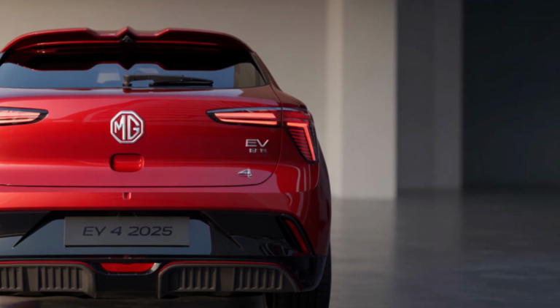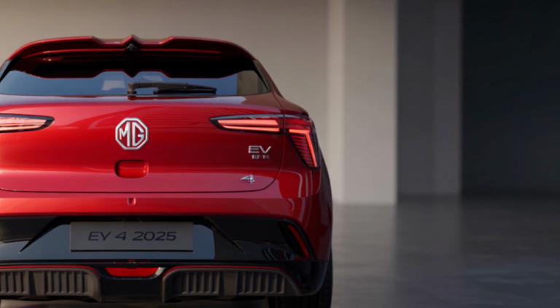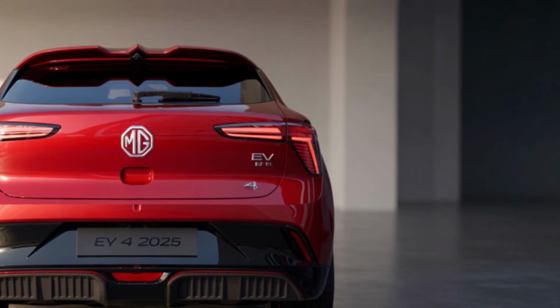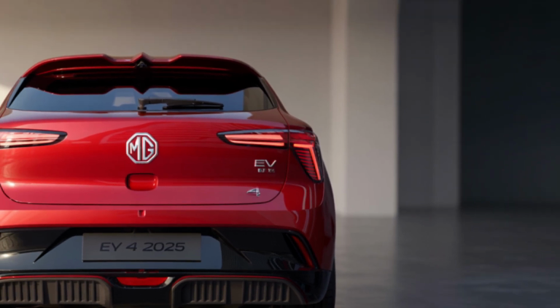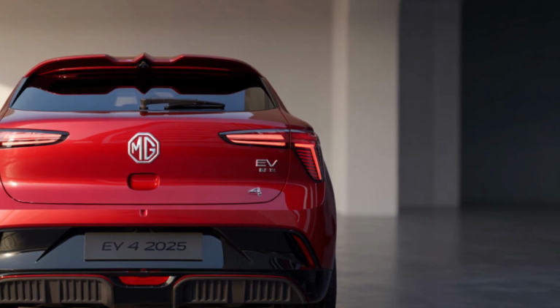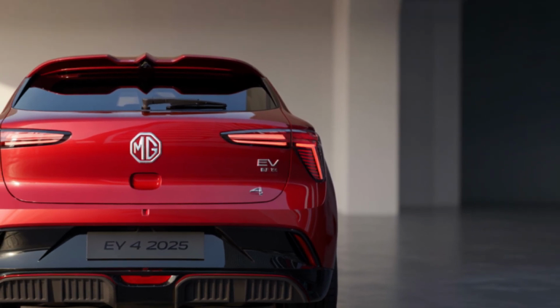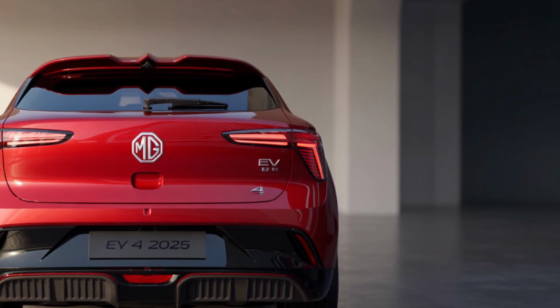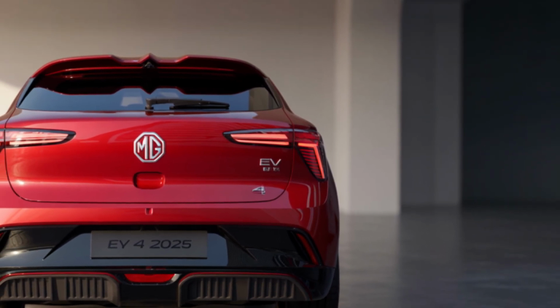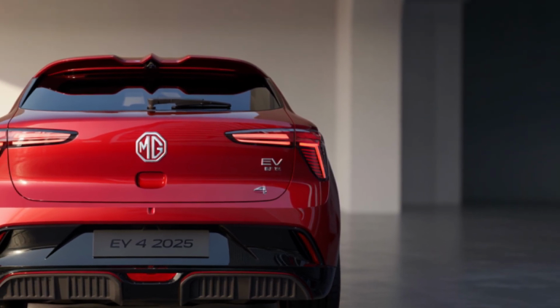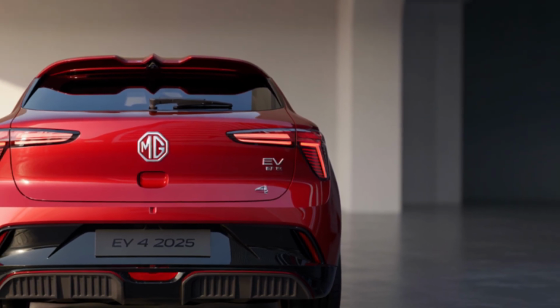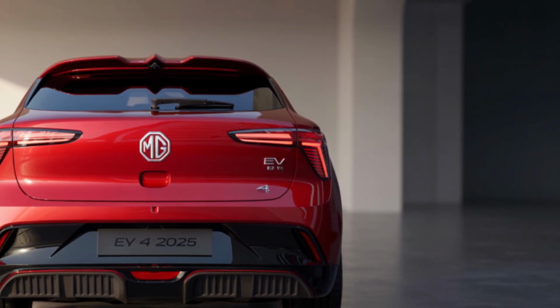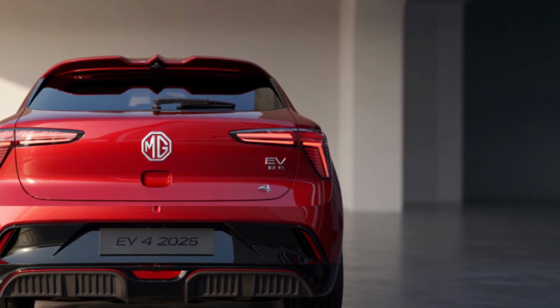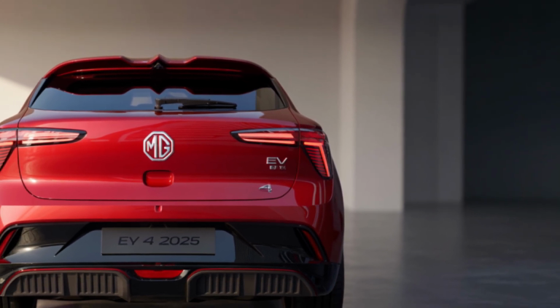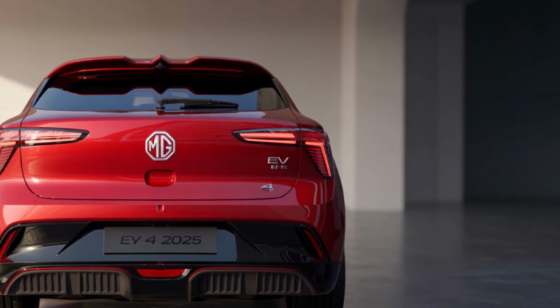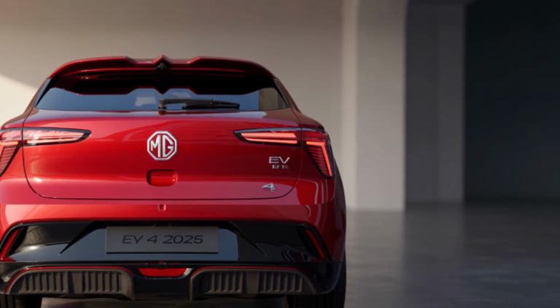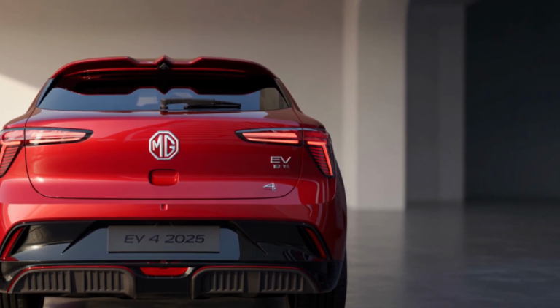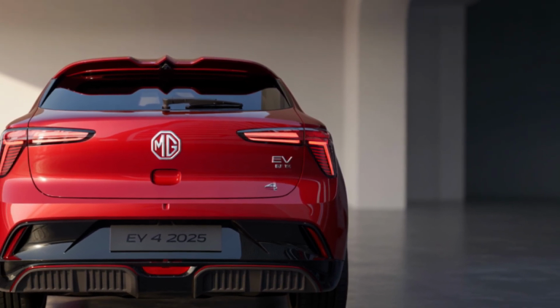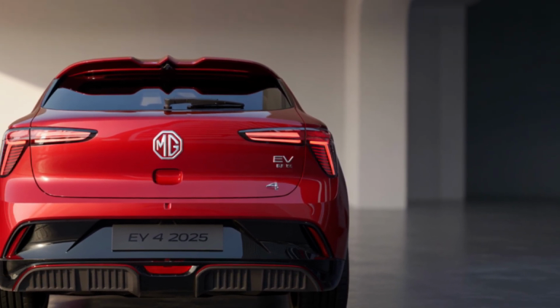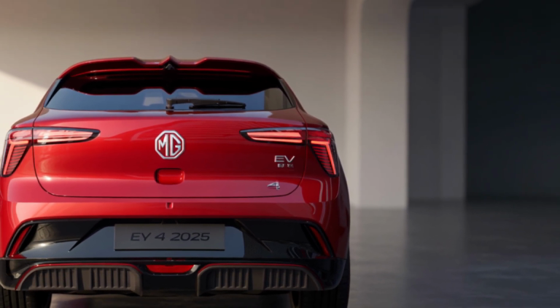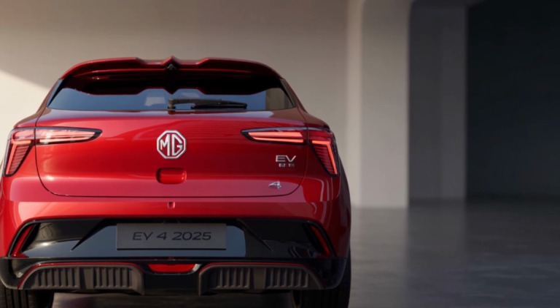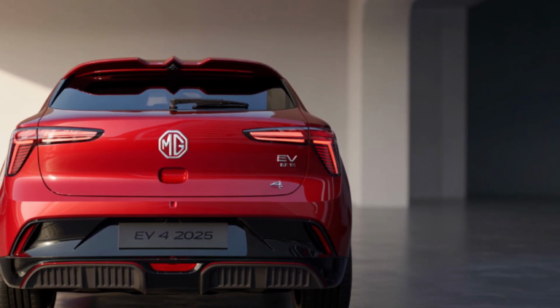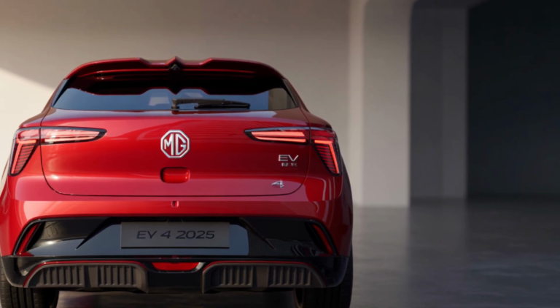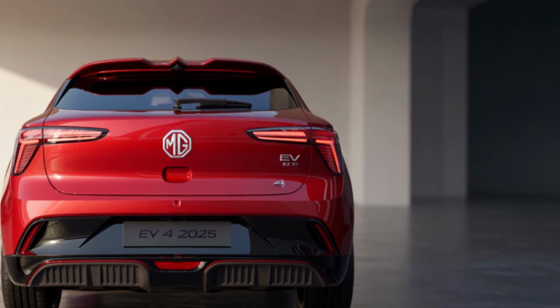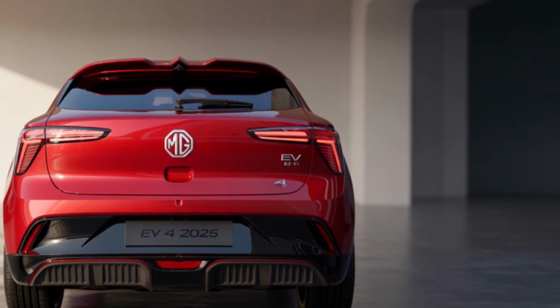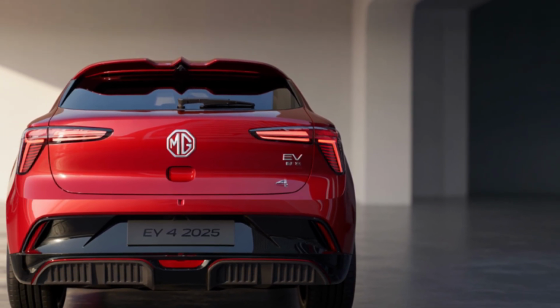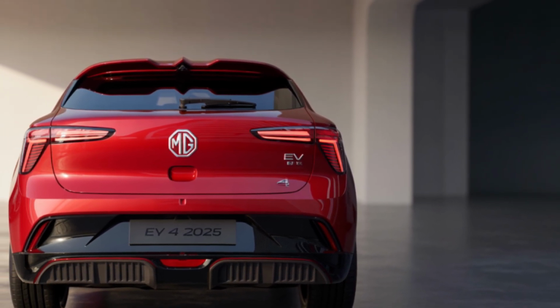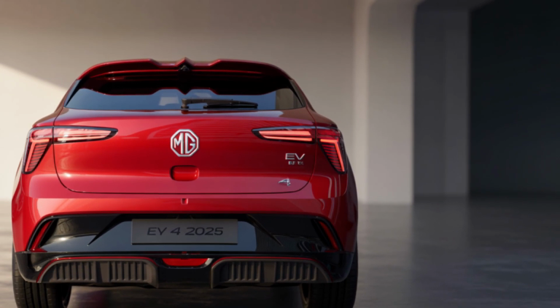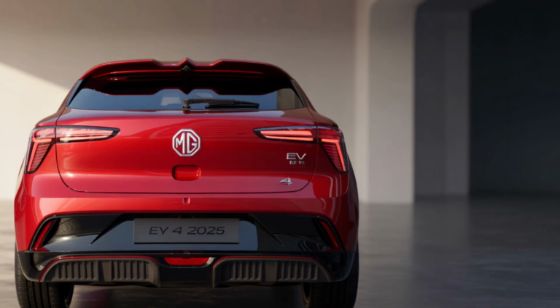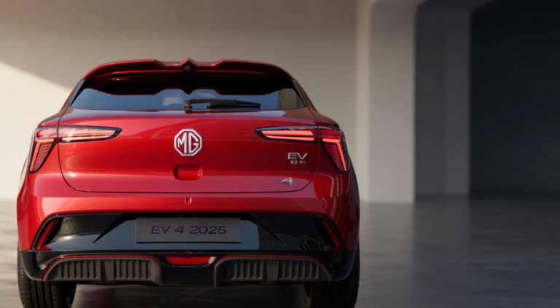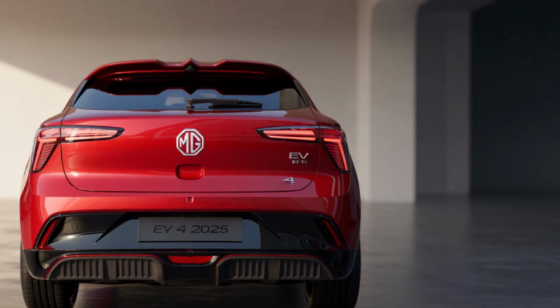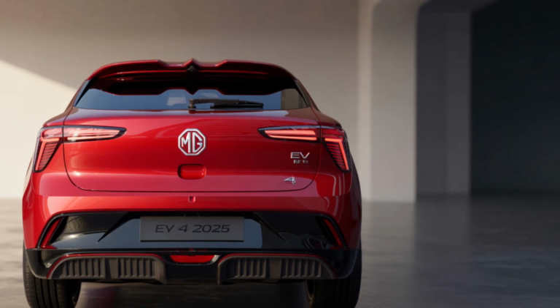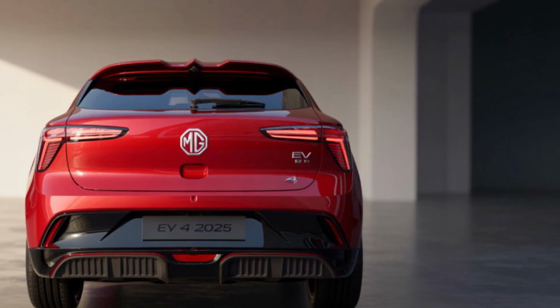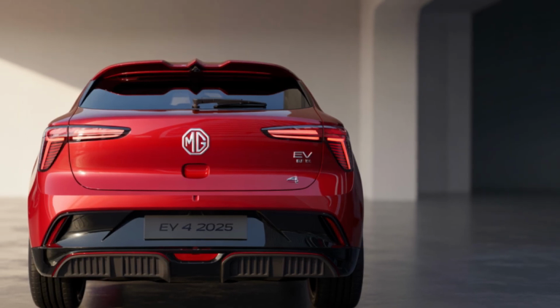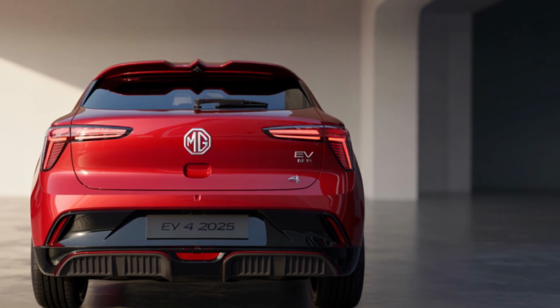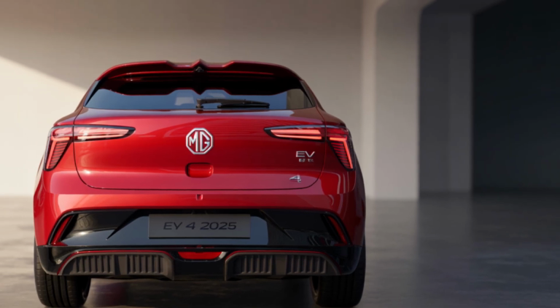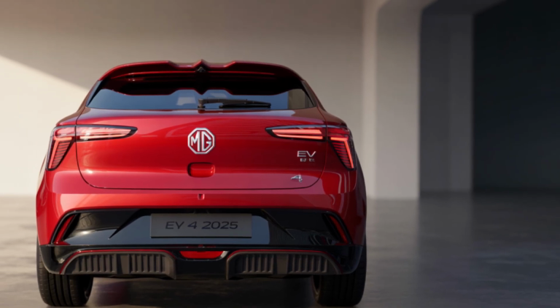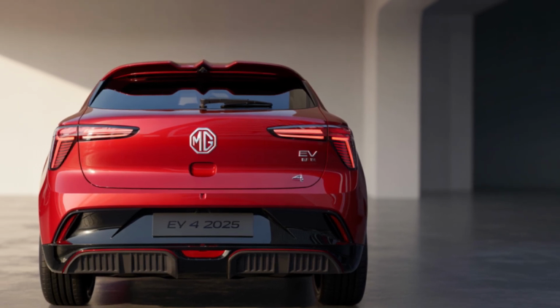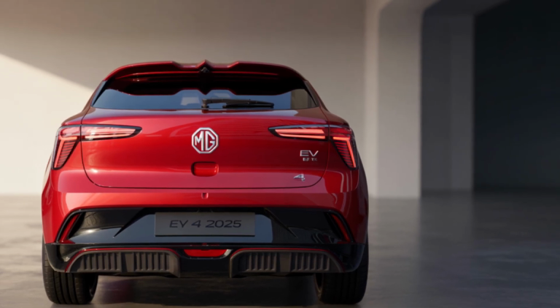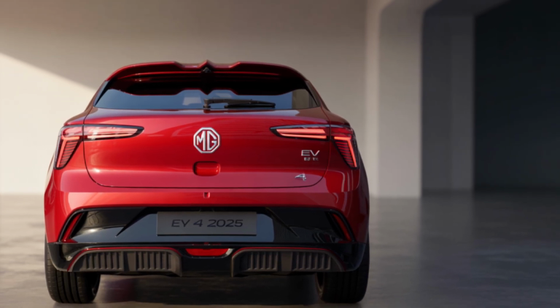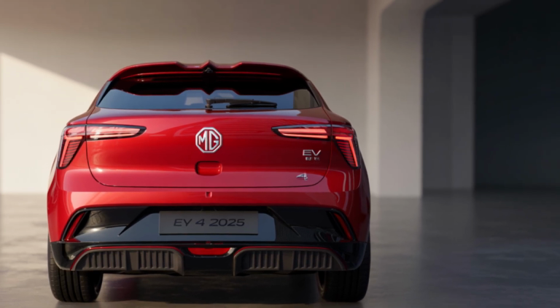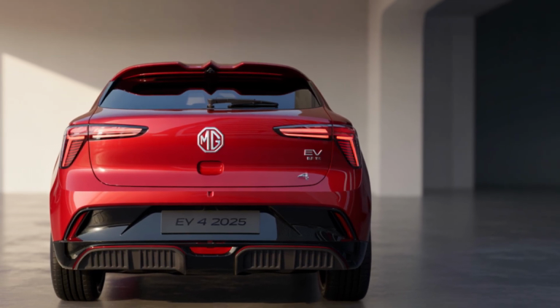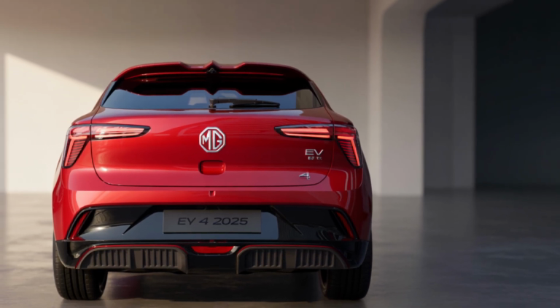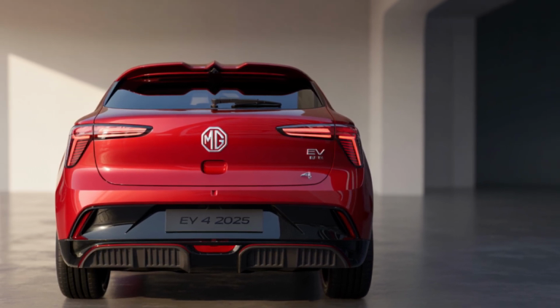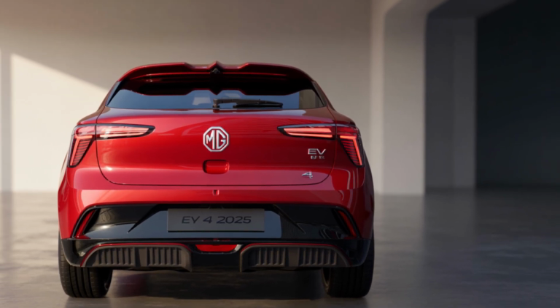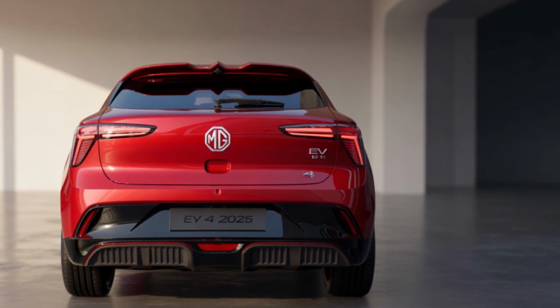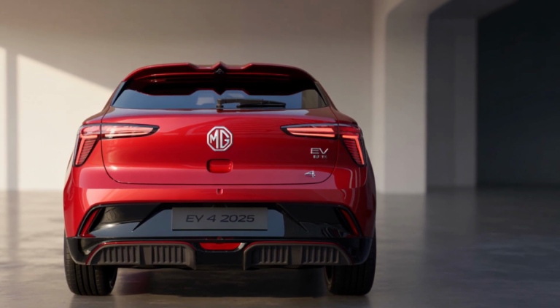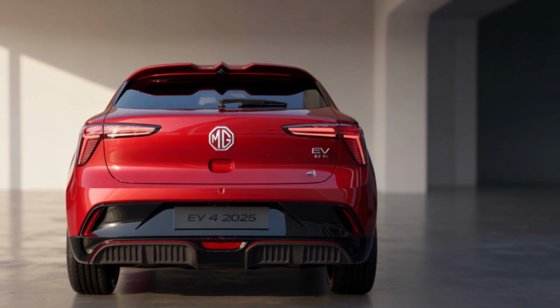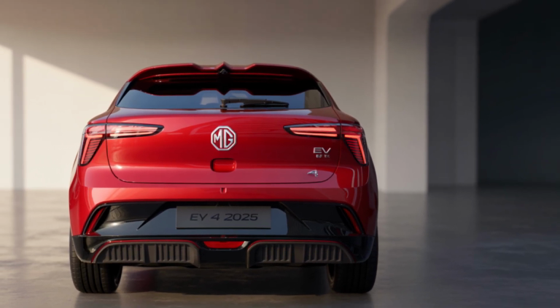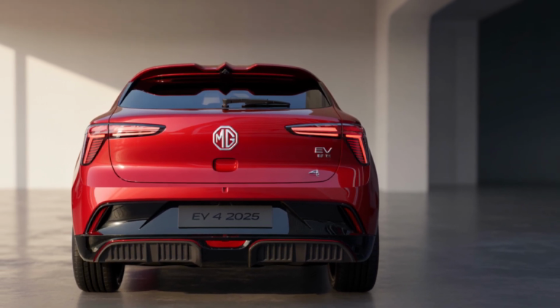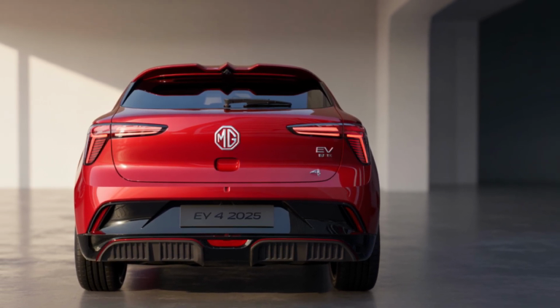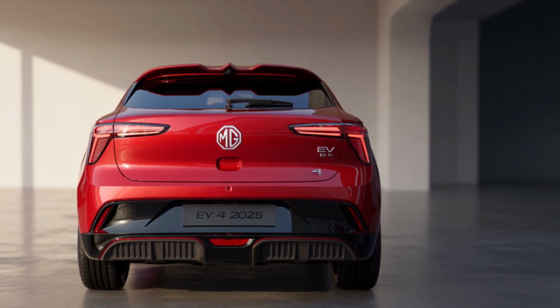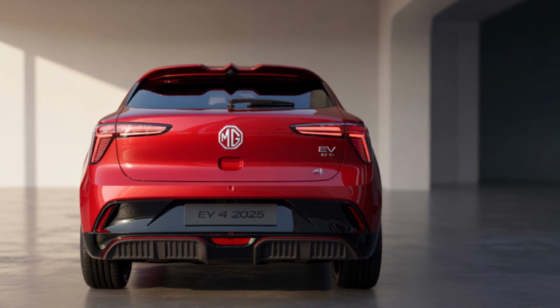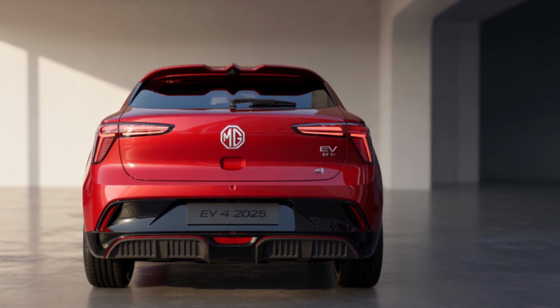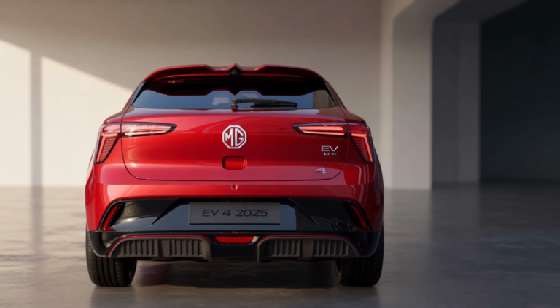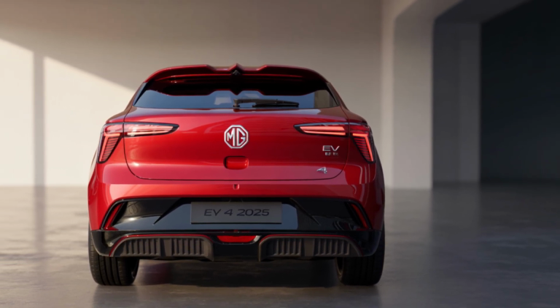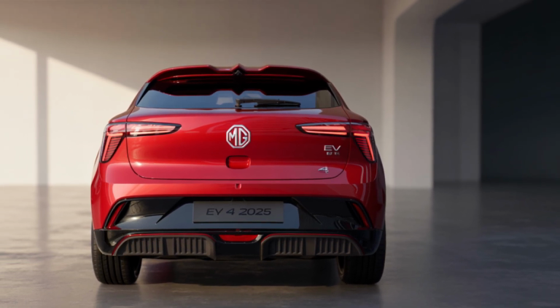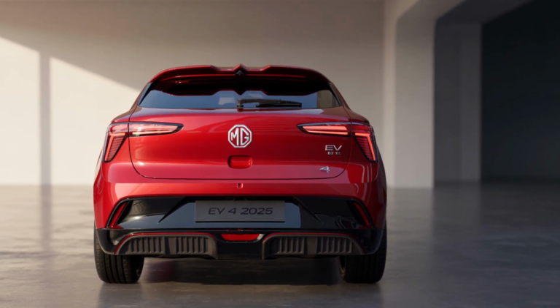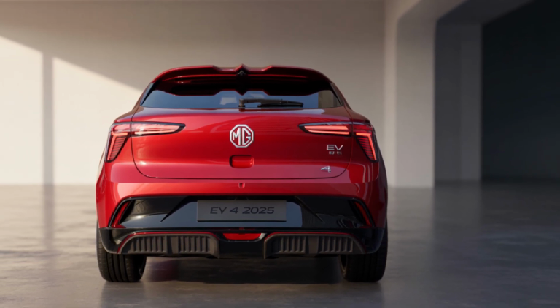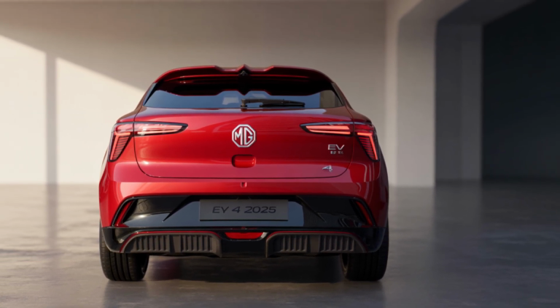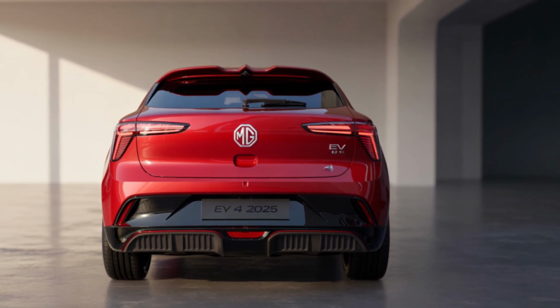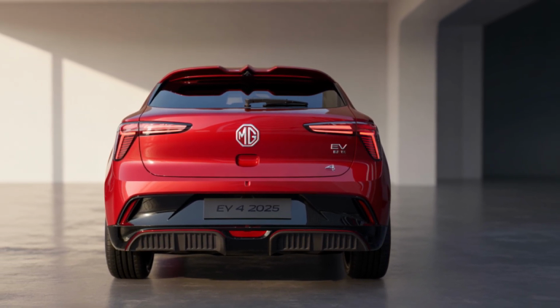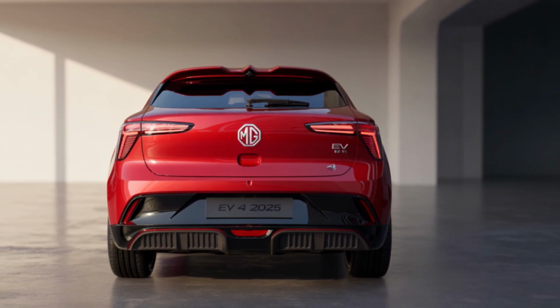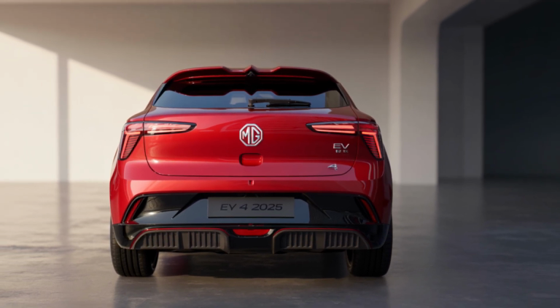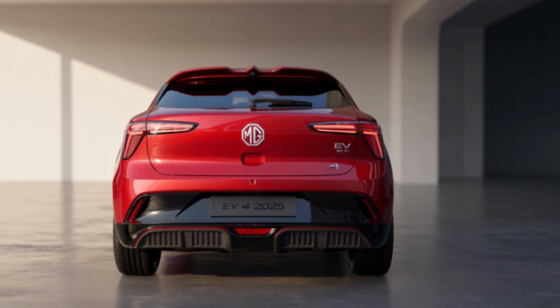Hit the bell — we'll update you the second MG drops teasers. This is Auto Premium Global signing off: stay charged, stay curious.